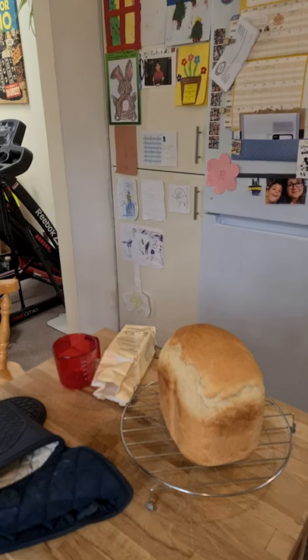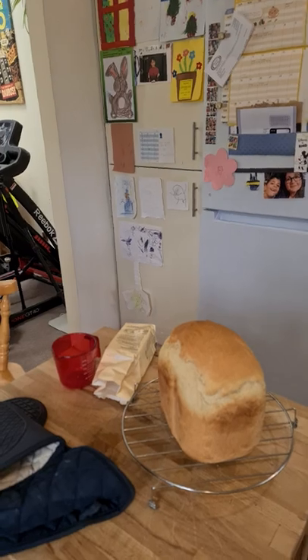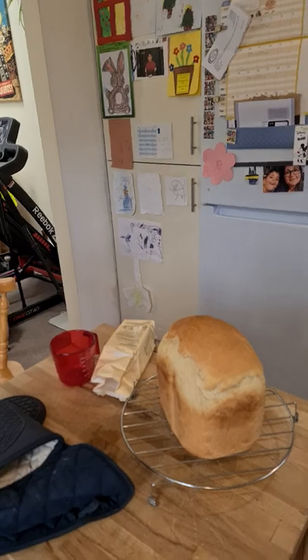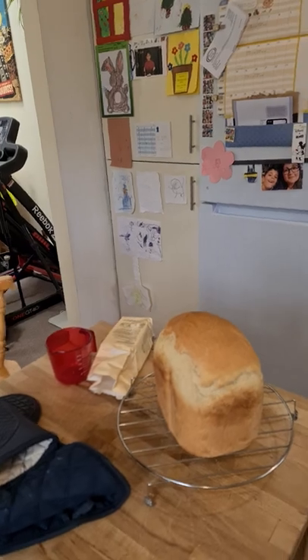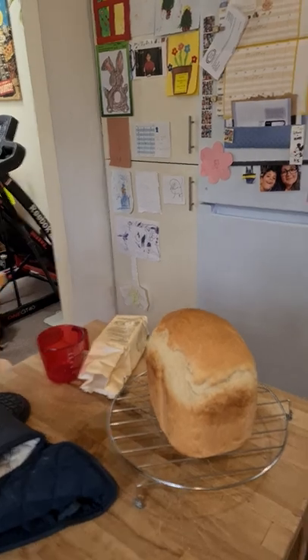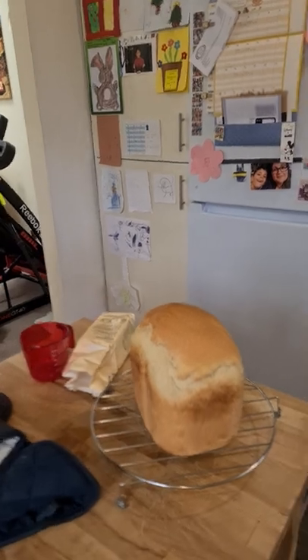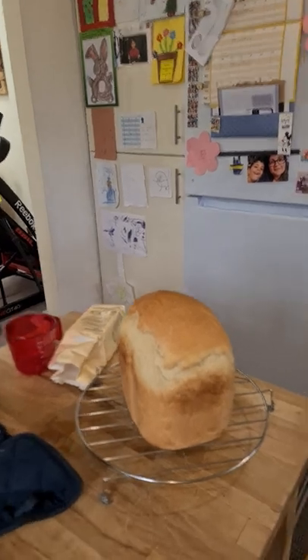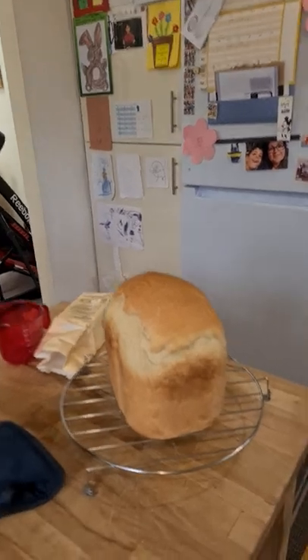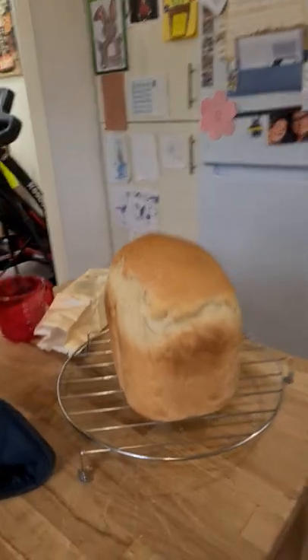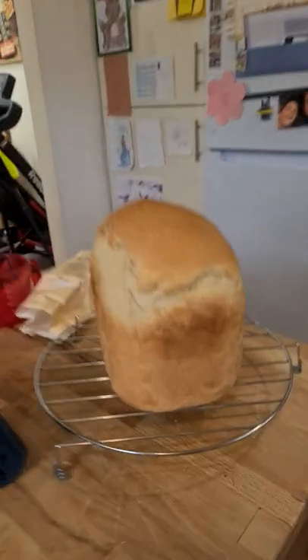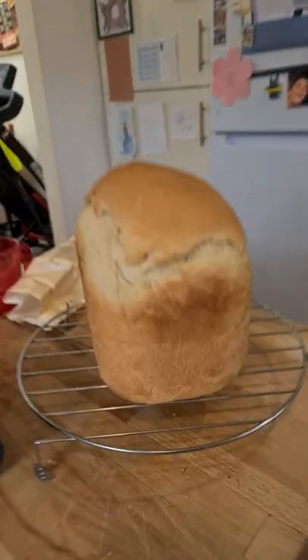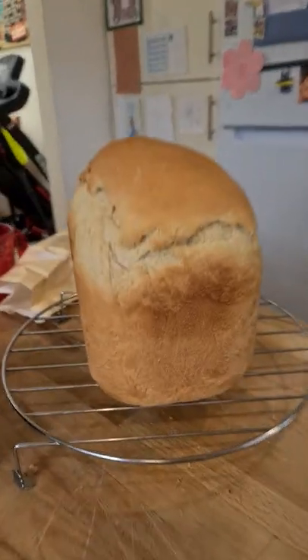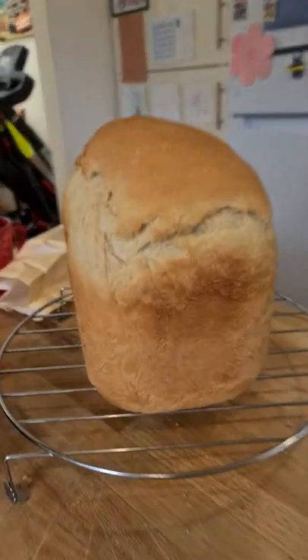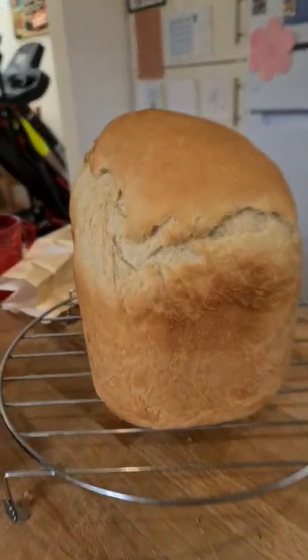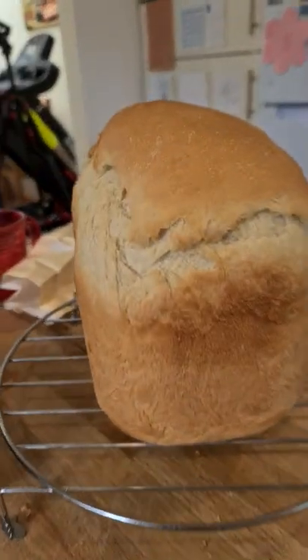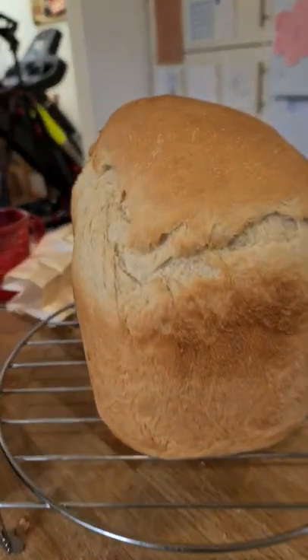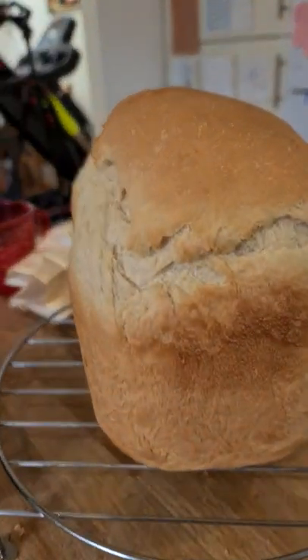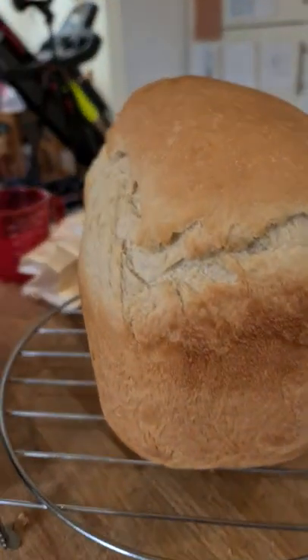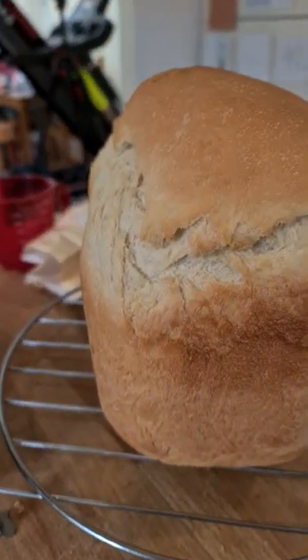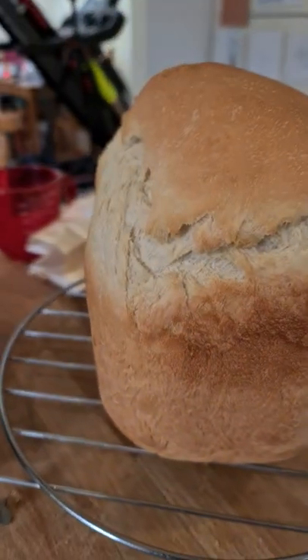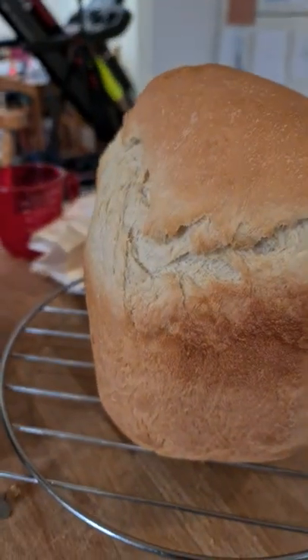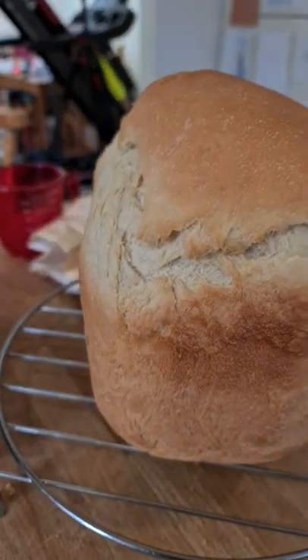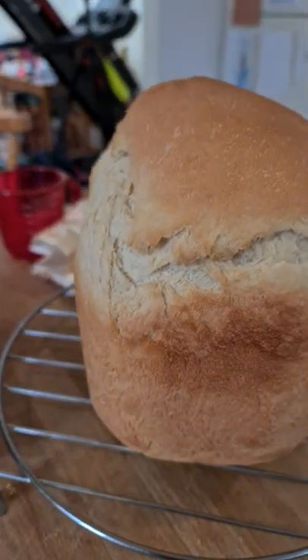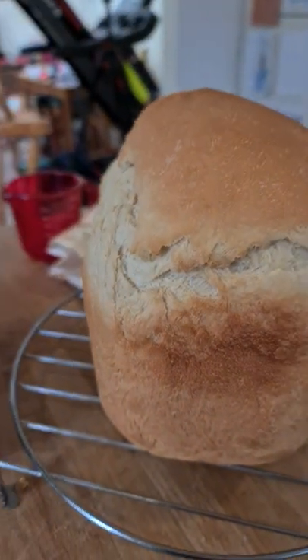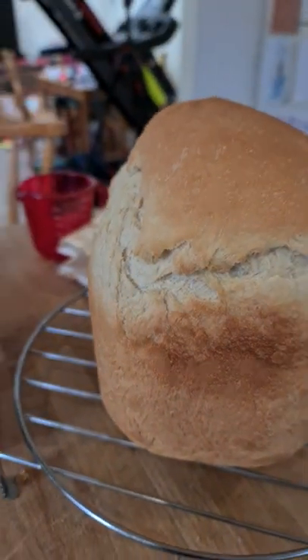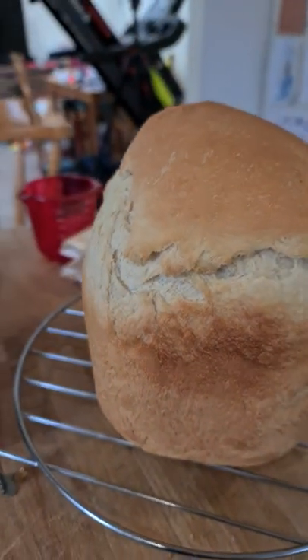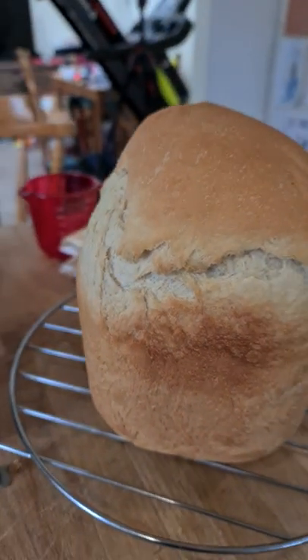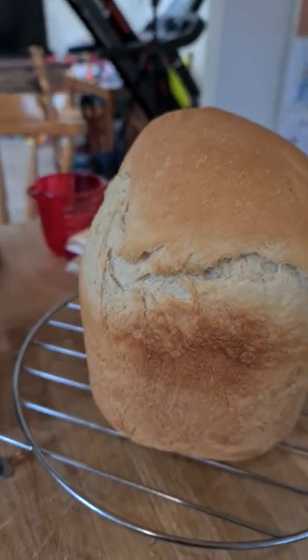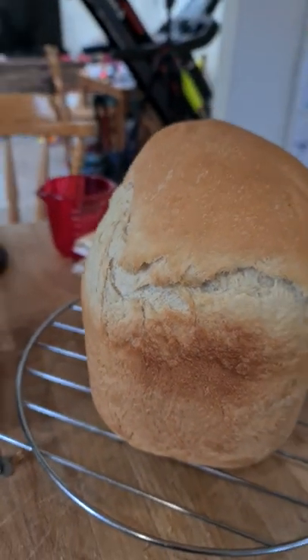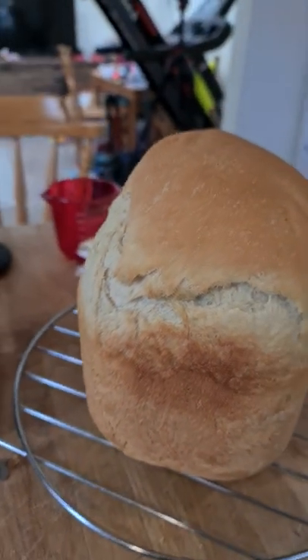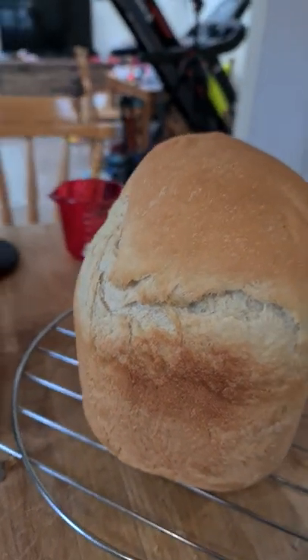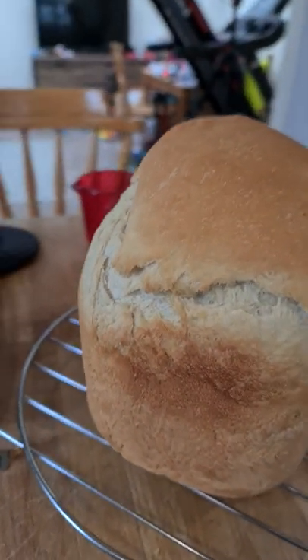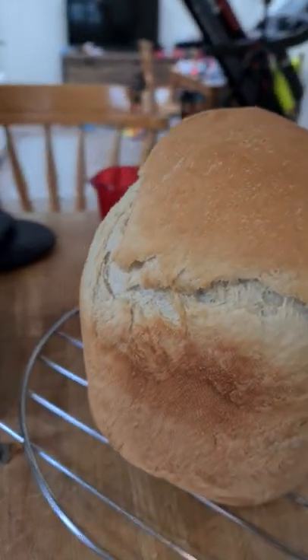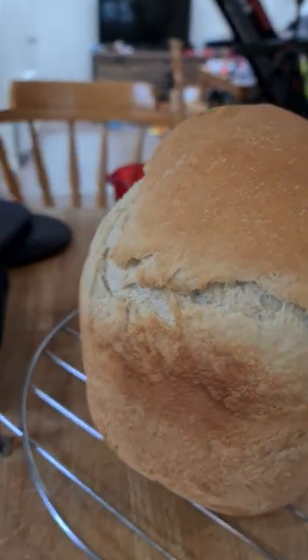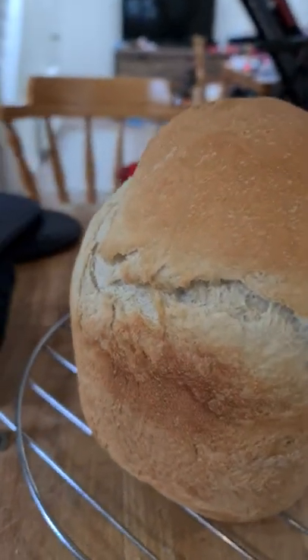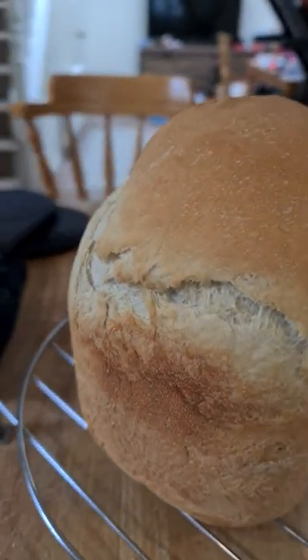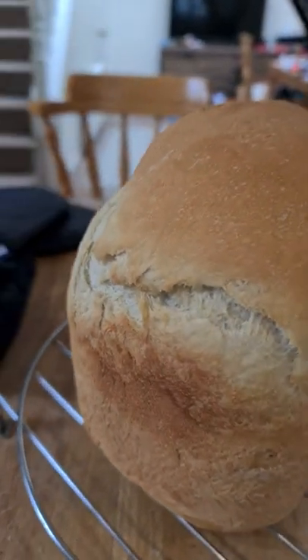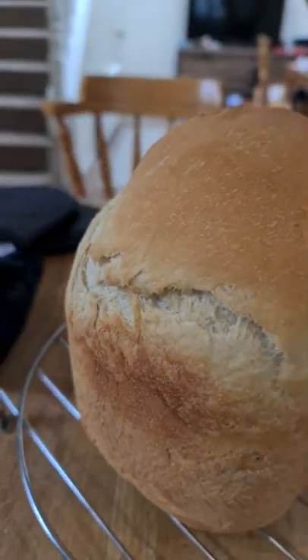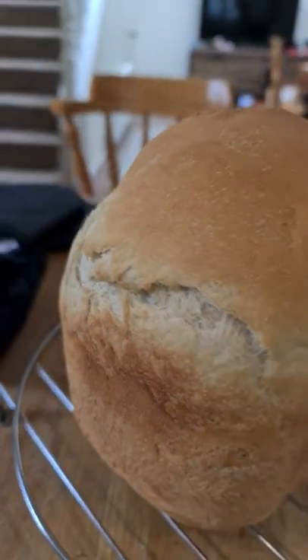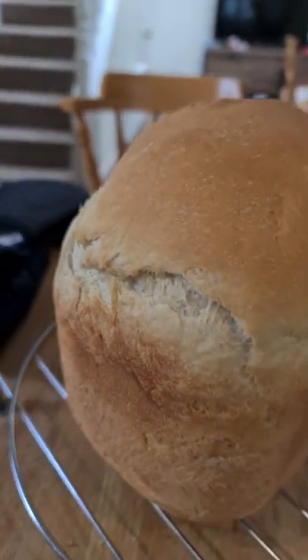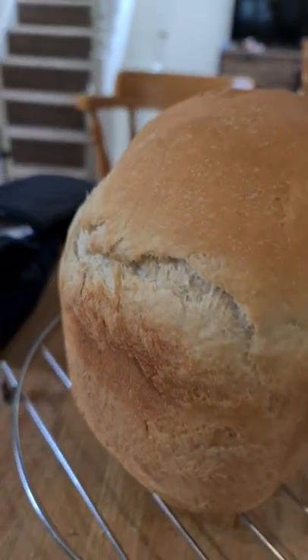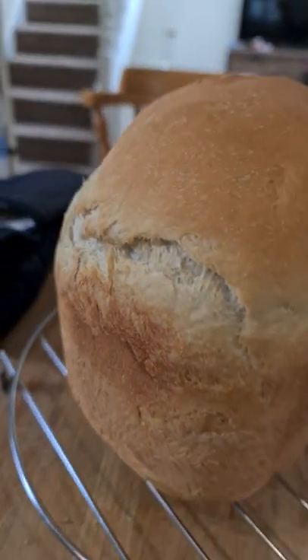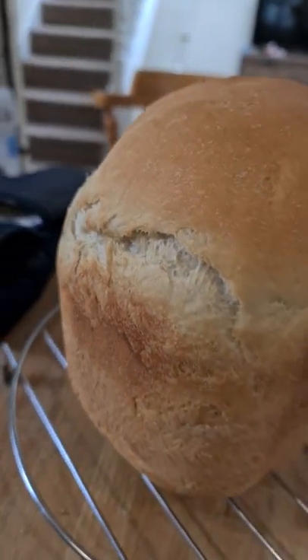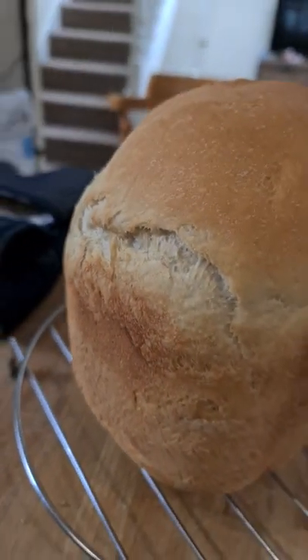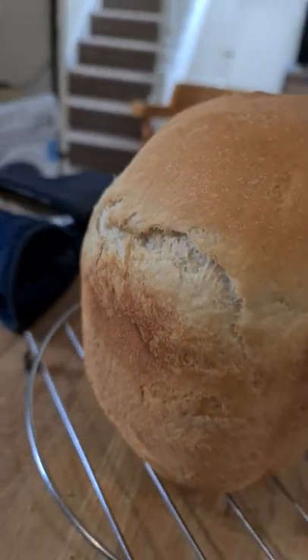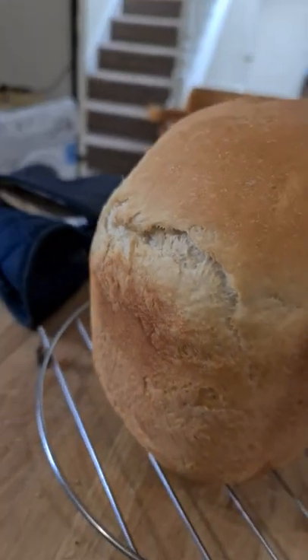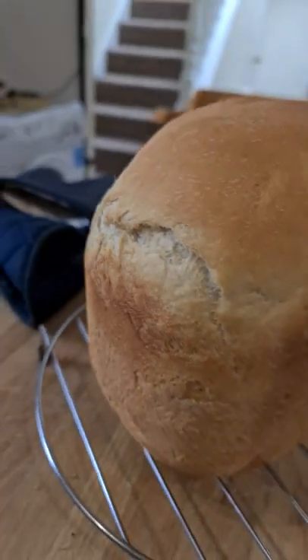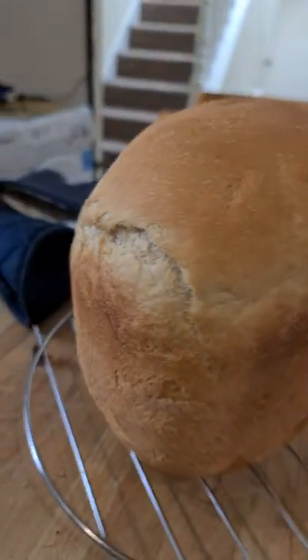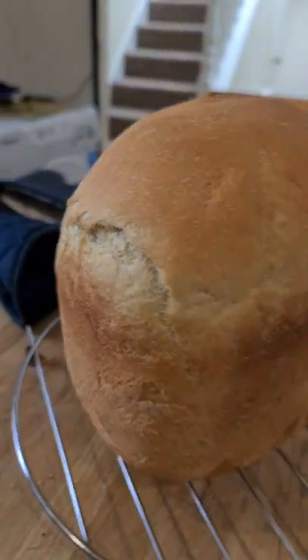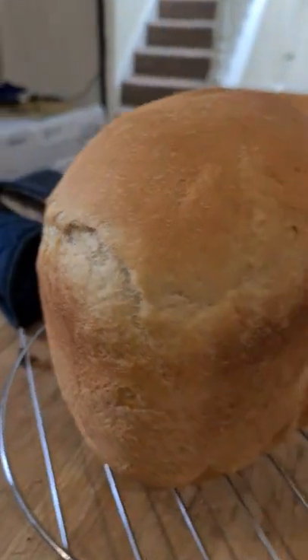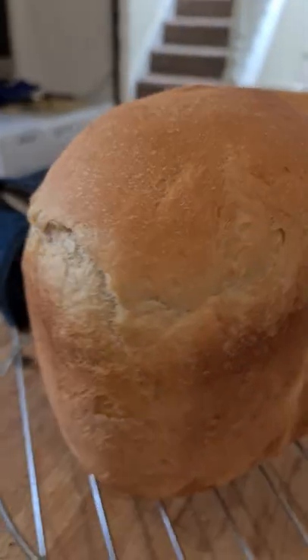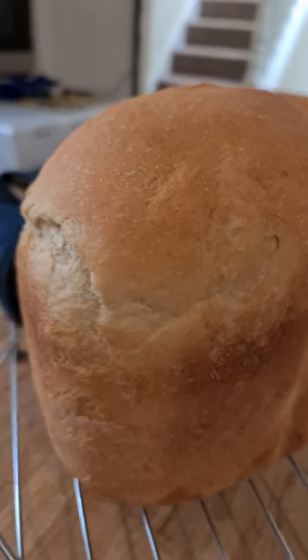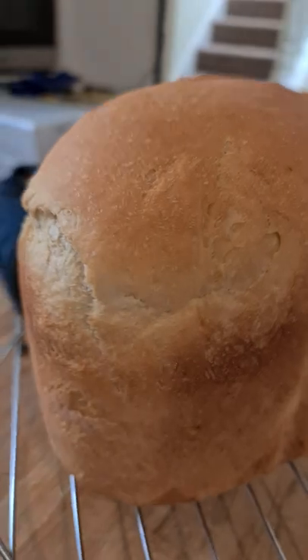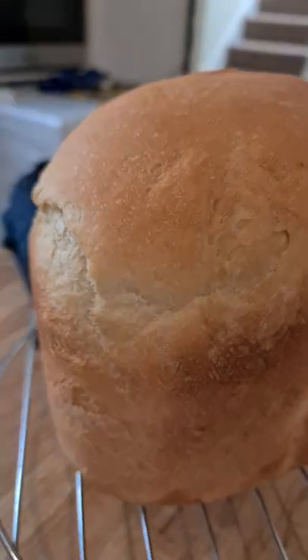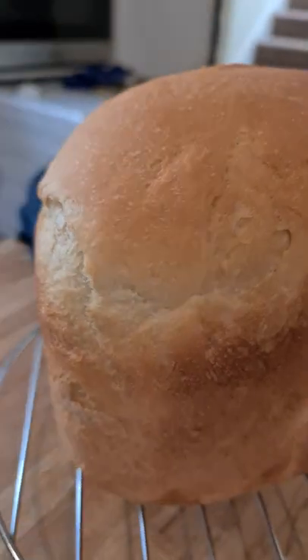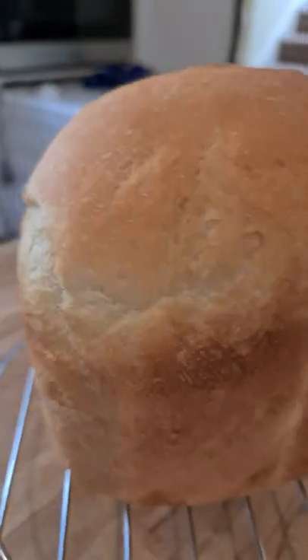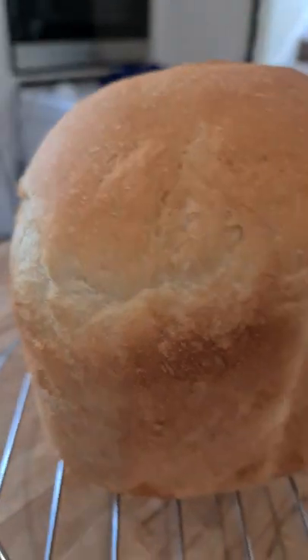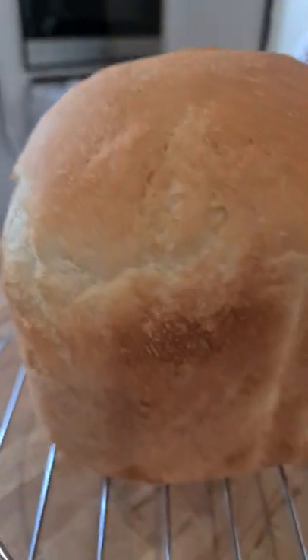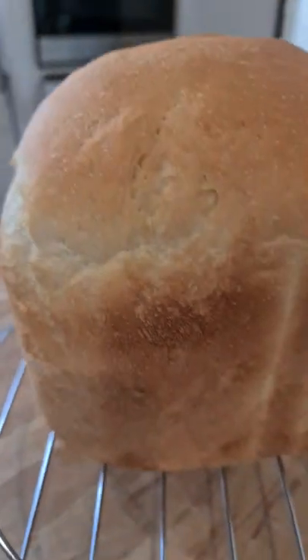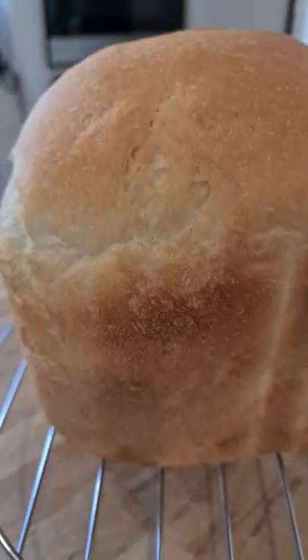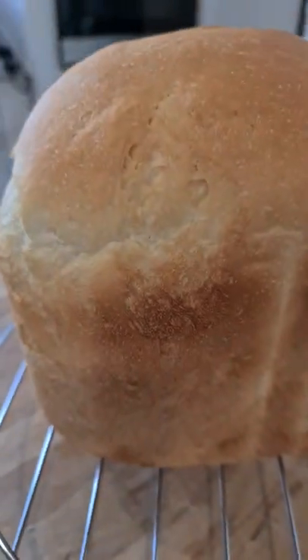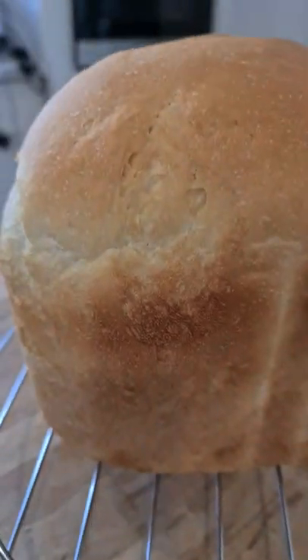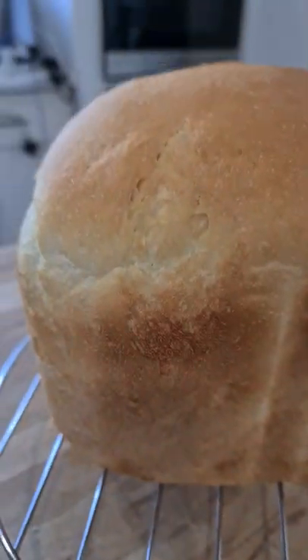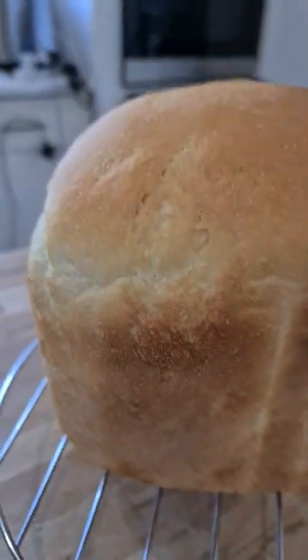Check this out. I made bread. Look, we're gonna have a bread tour going all the way around. Doesn't it look crunchy? Lovely.